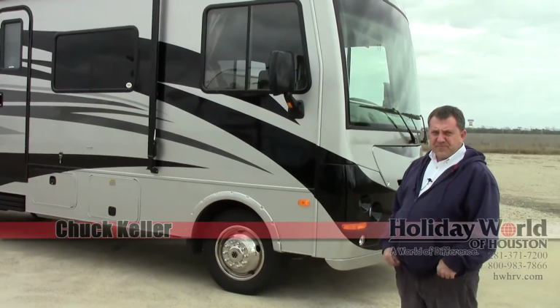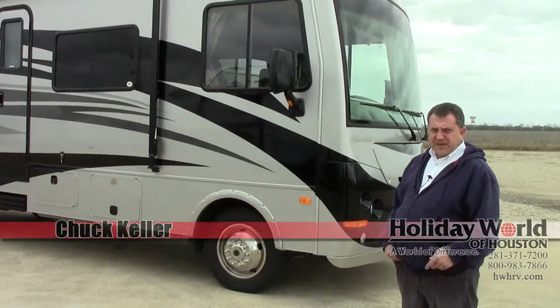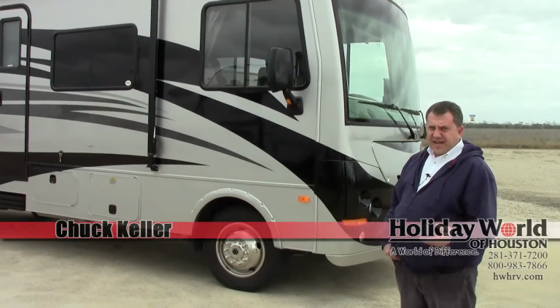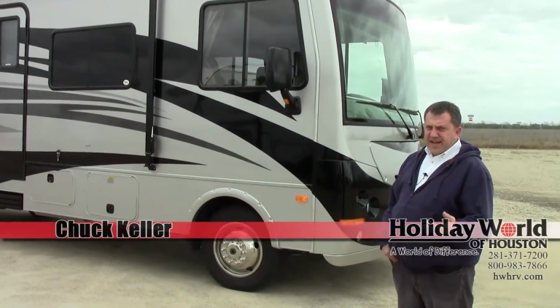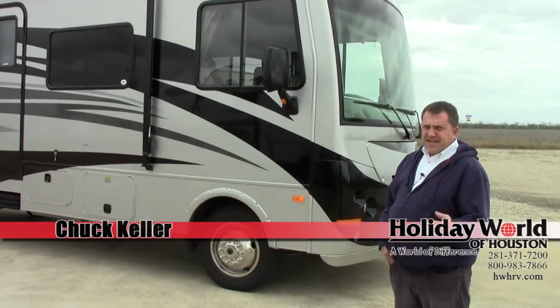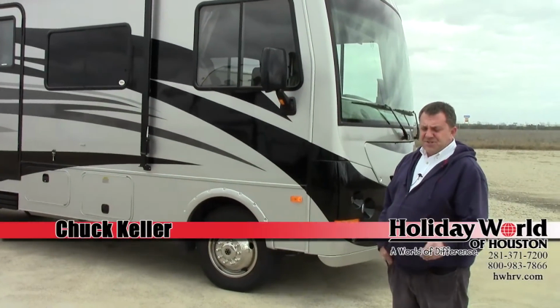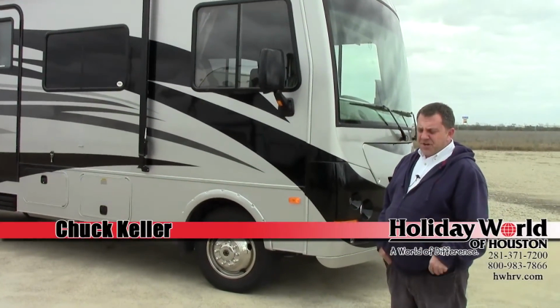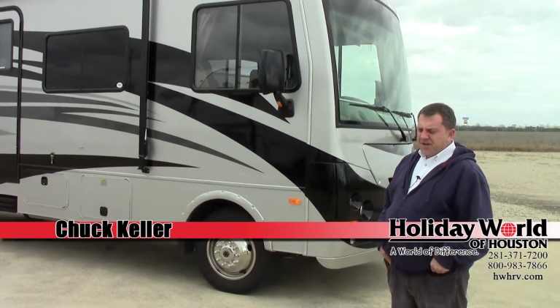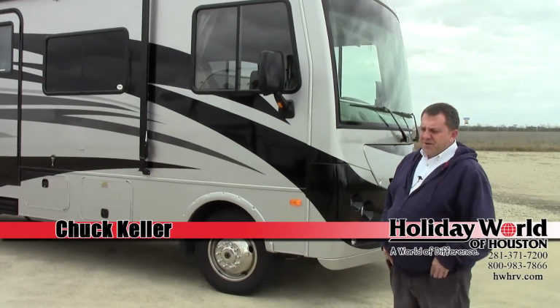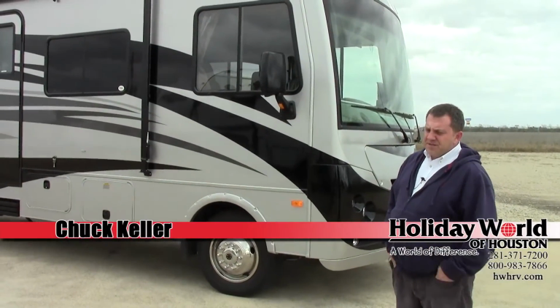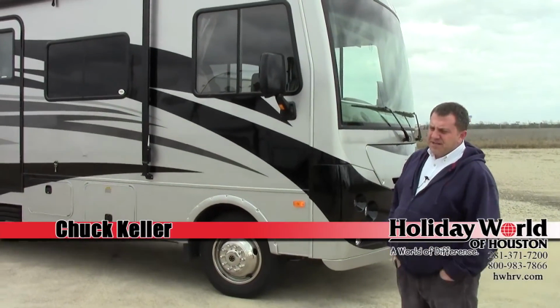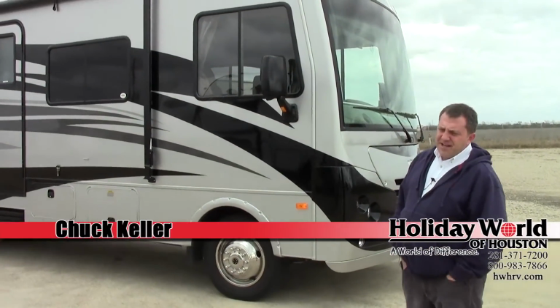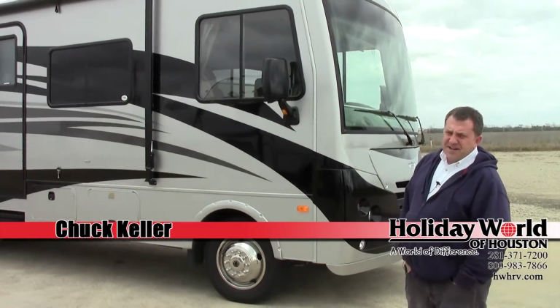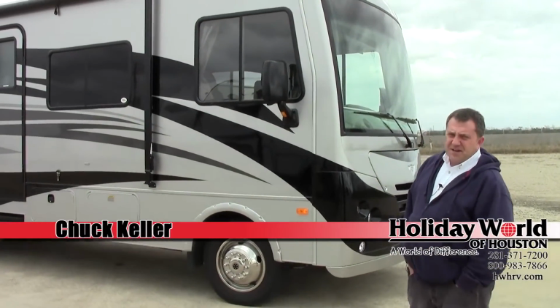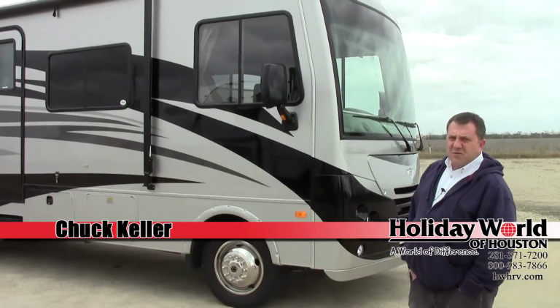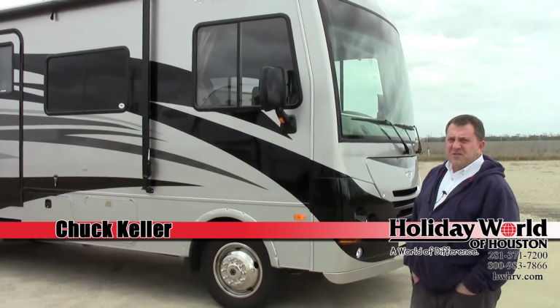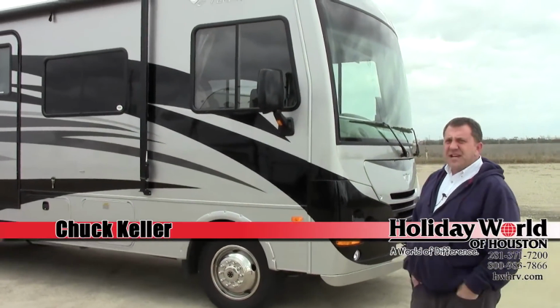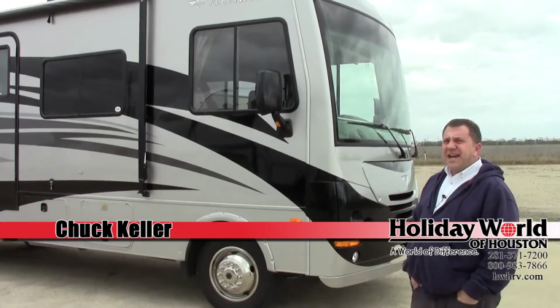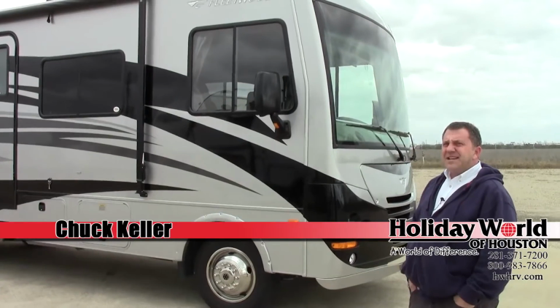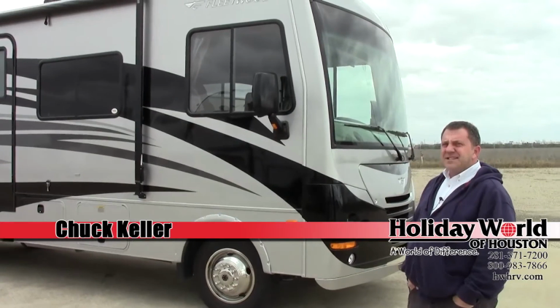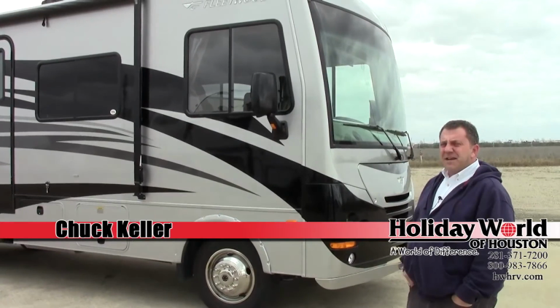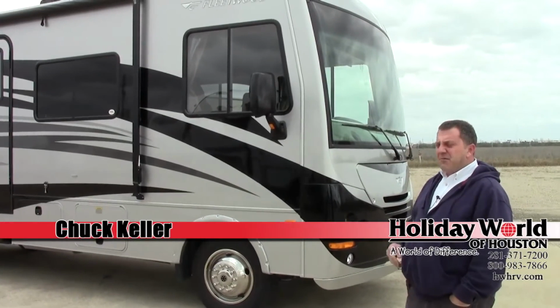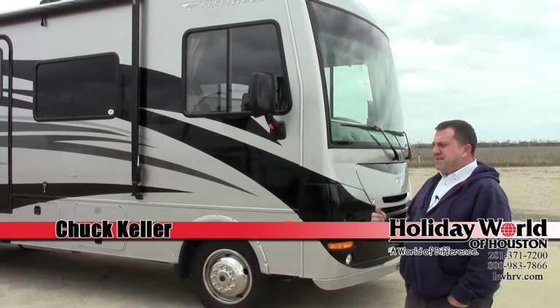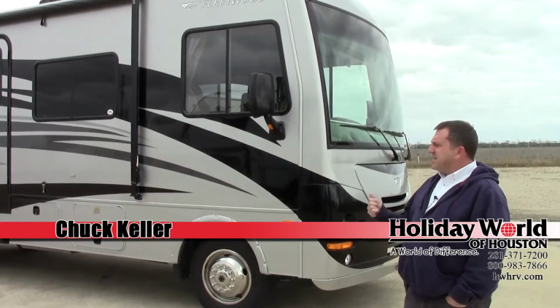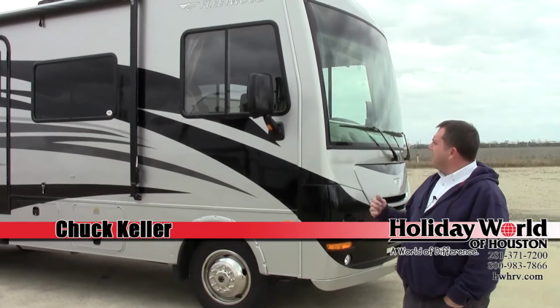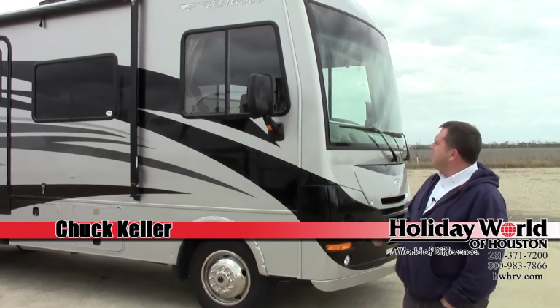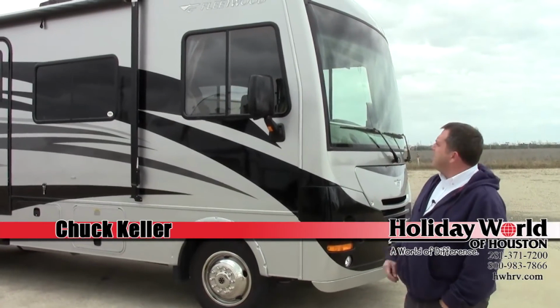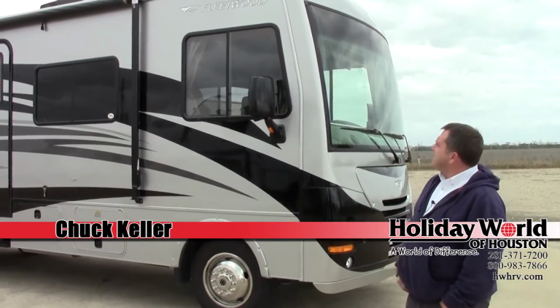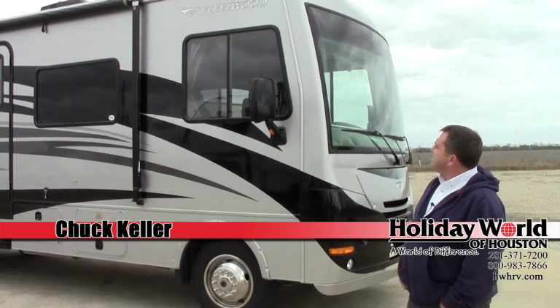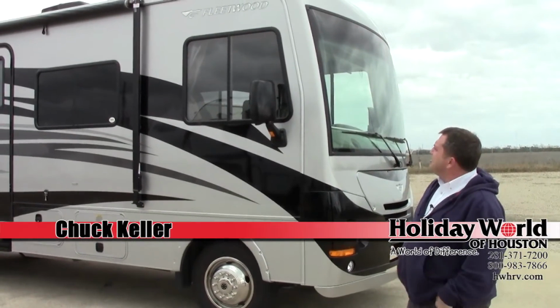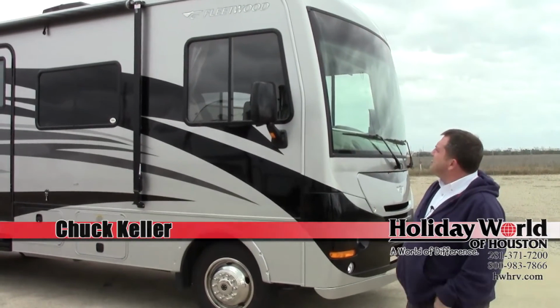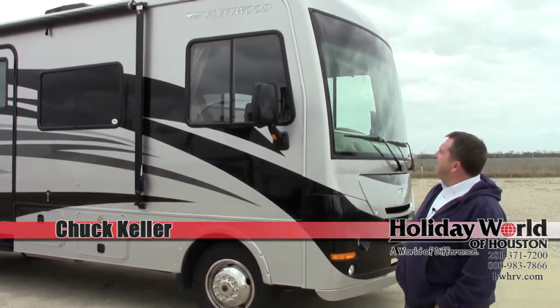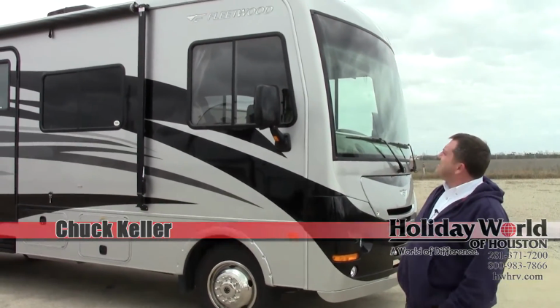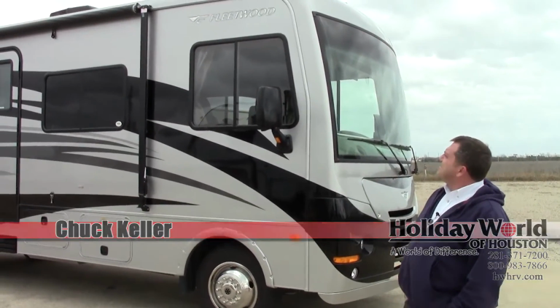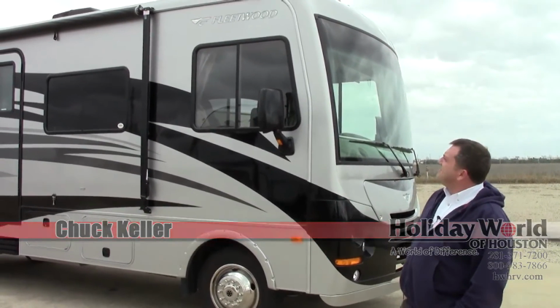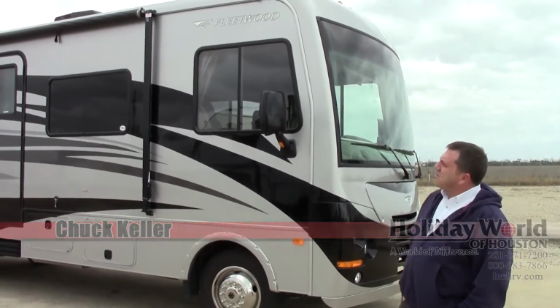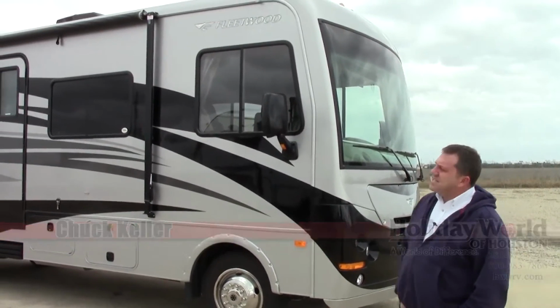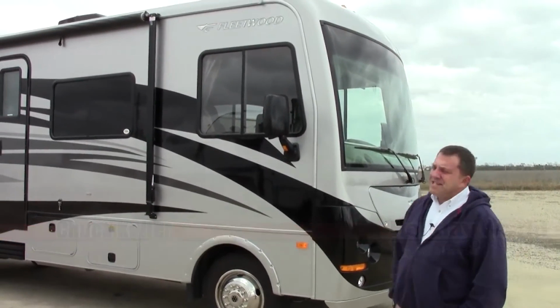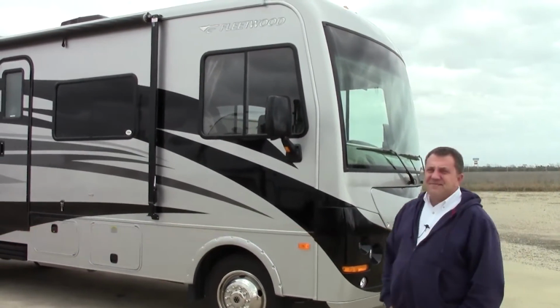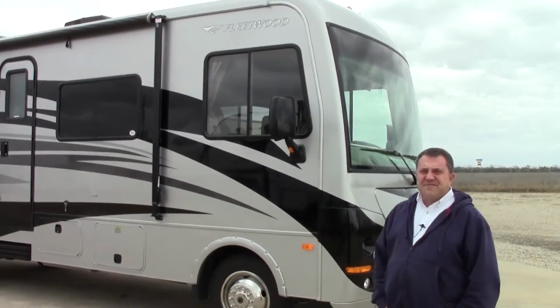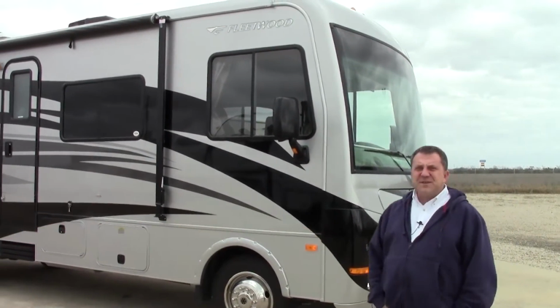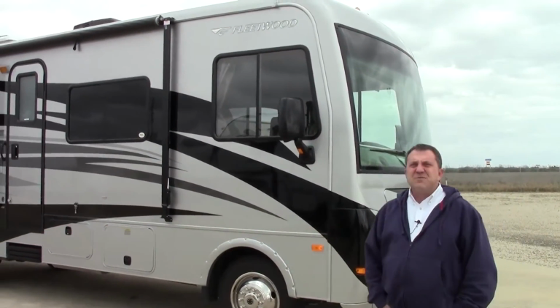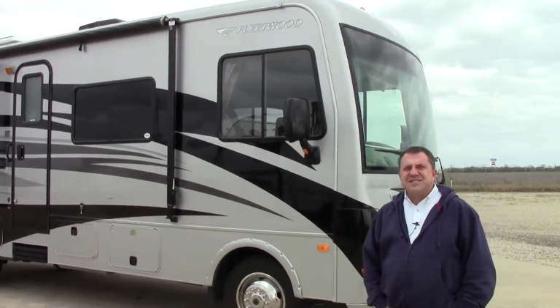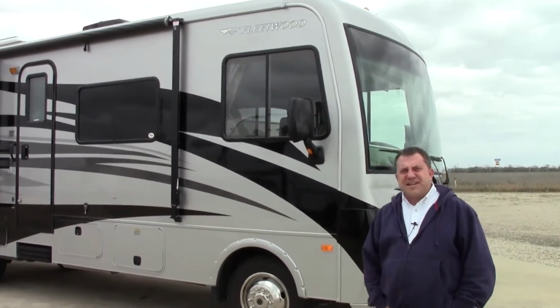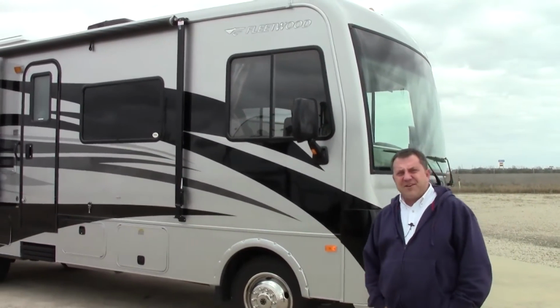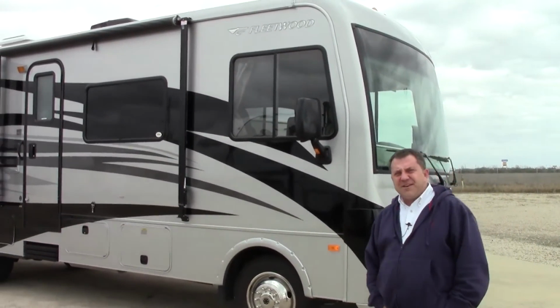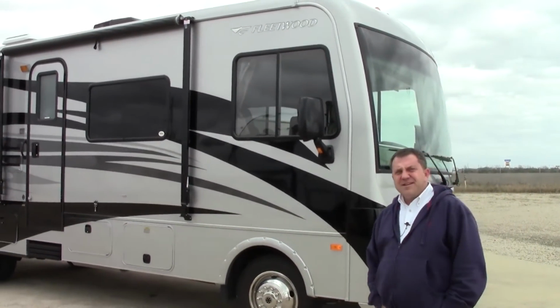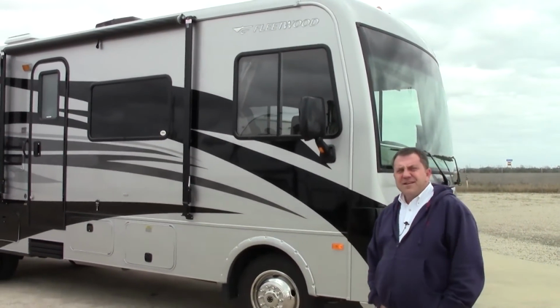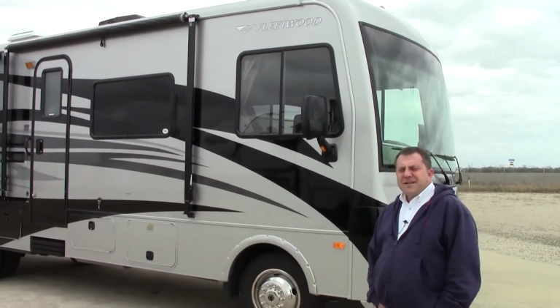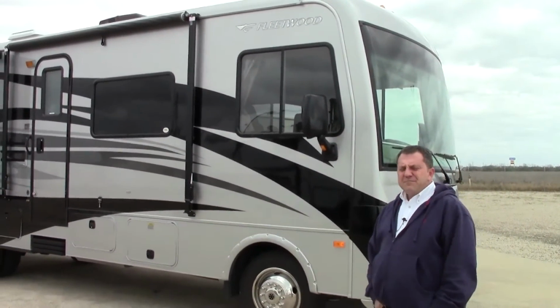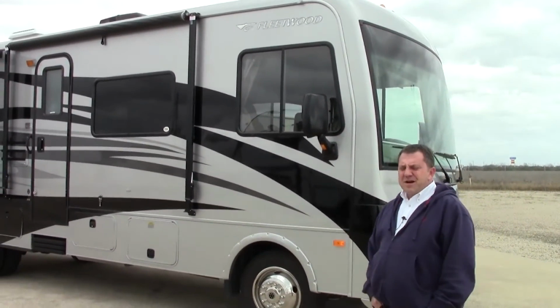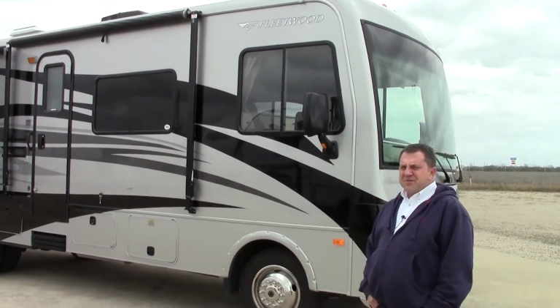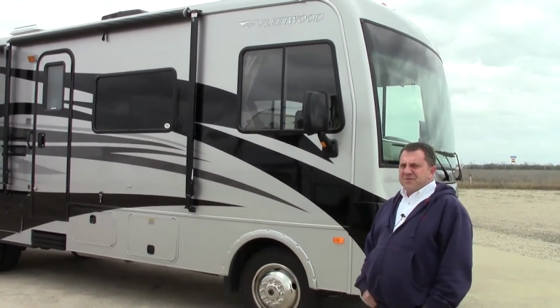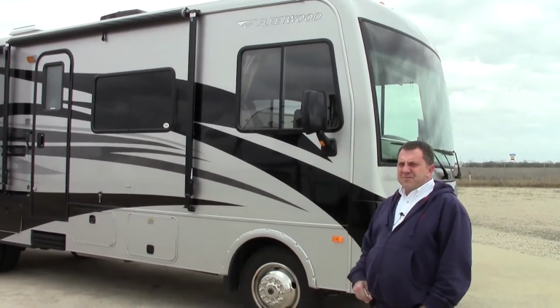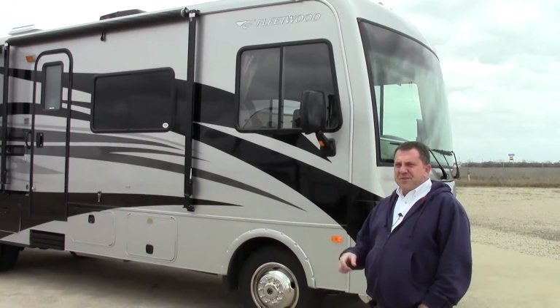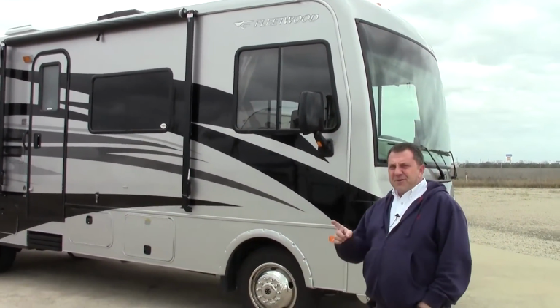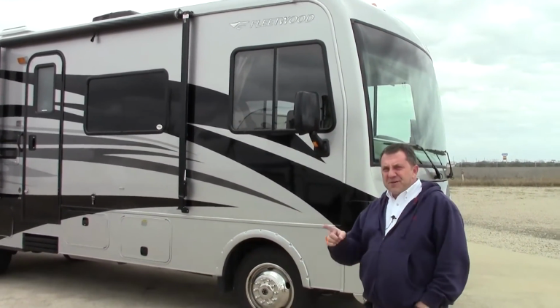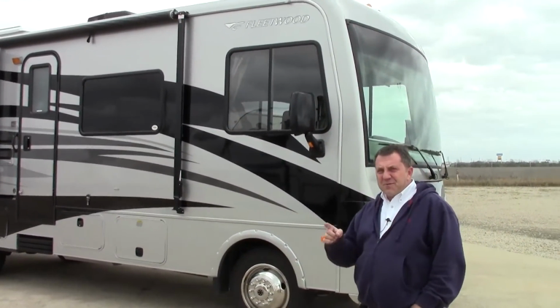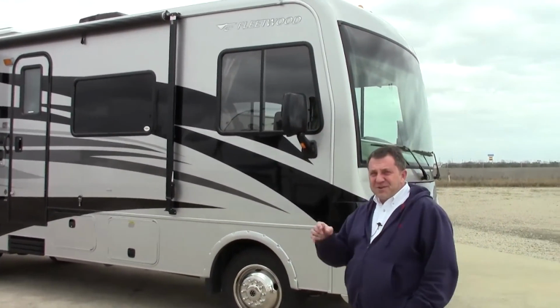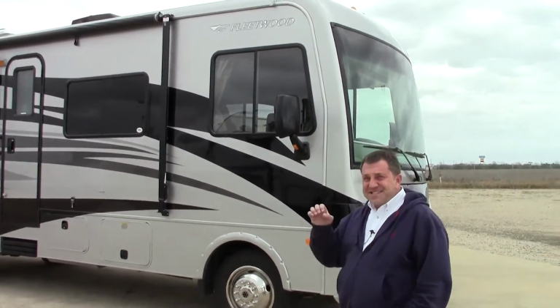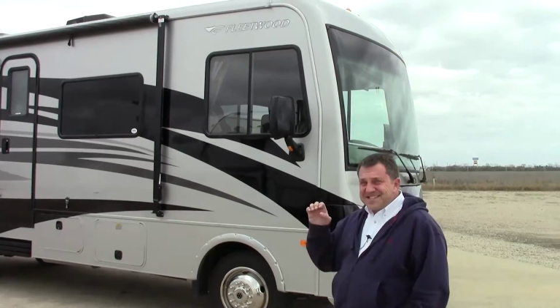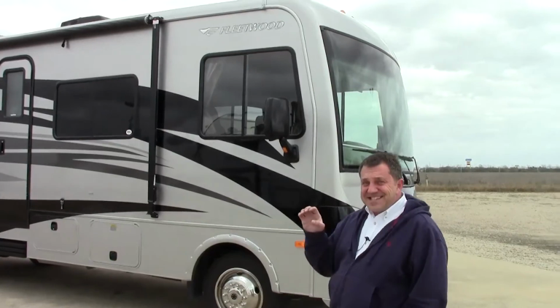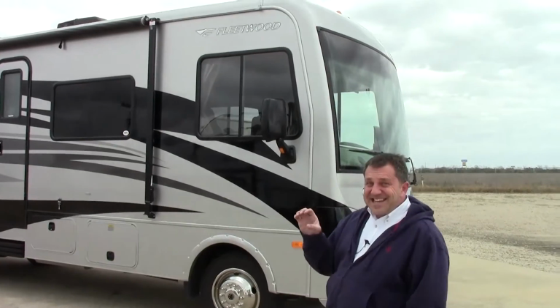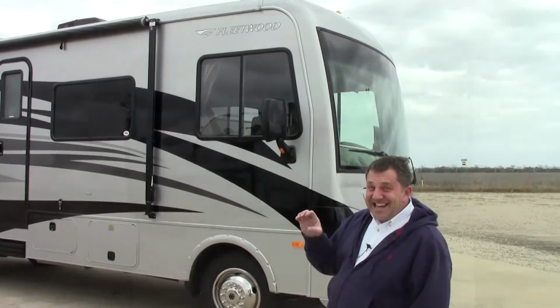Hey guys, Chuck here with the Holiday World of Katy. Today I'm going to be talking about the 2014 Fleetwood Terra model number 31C.